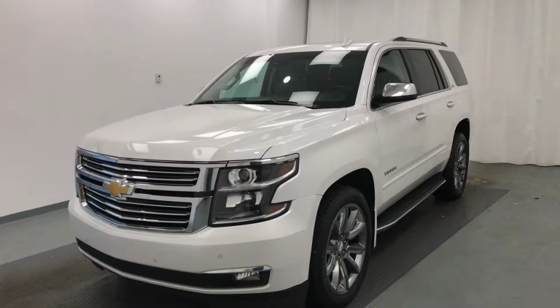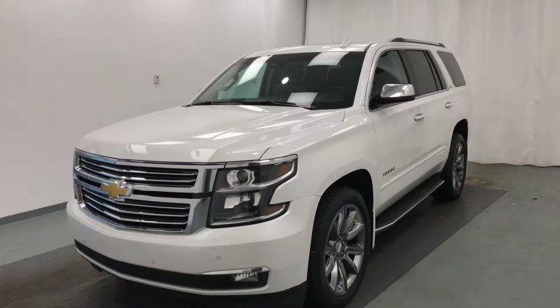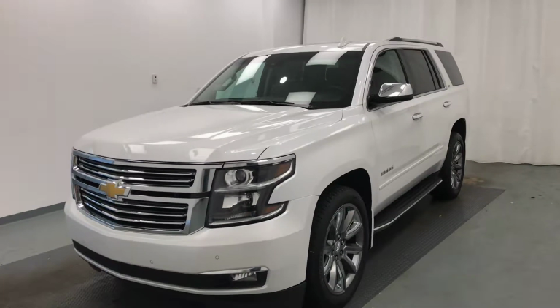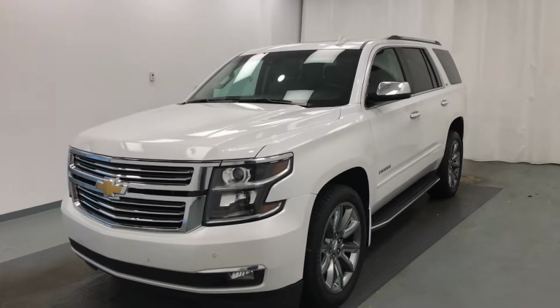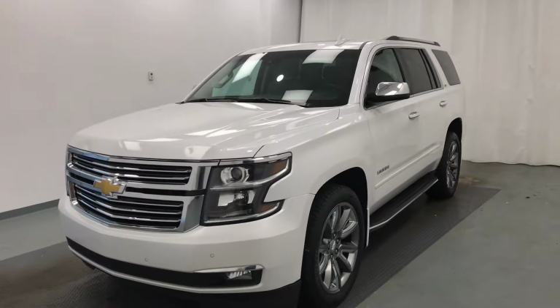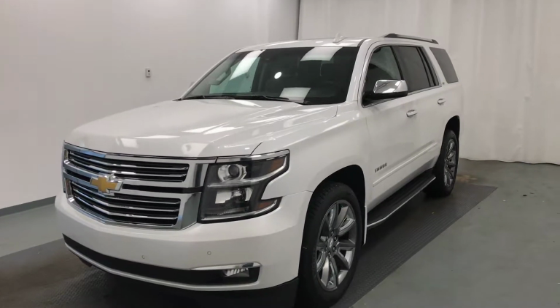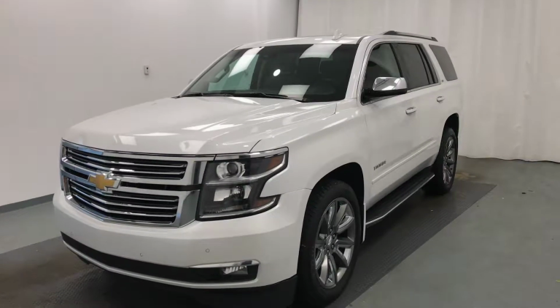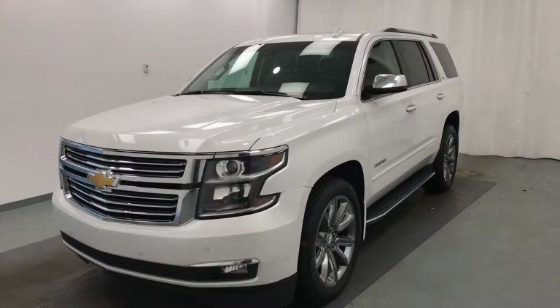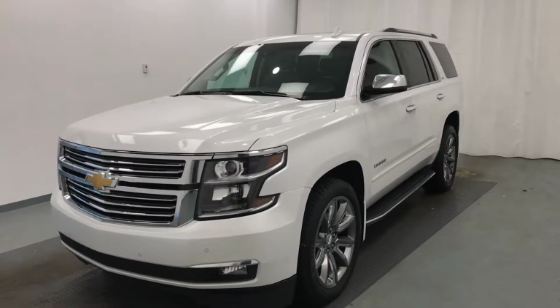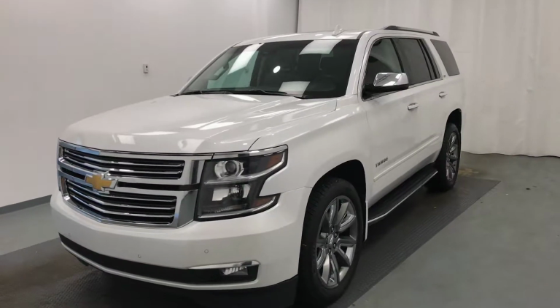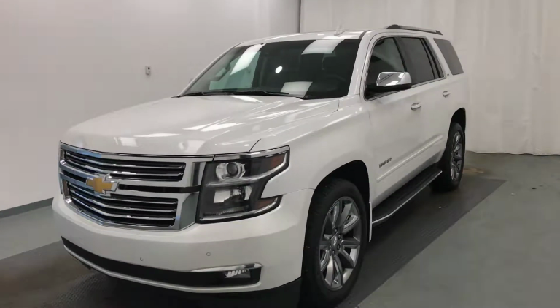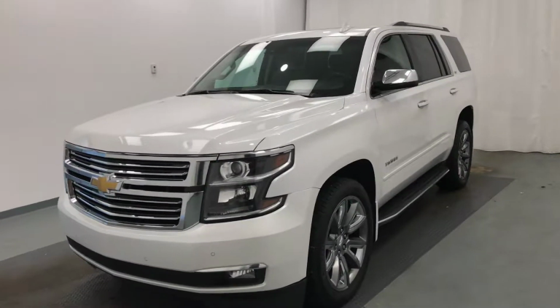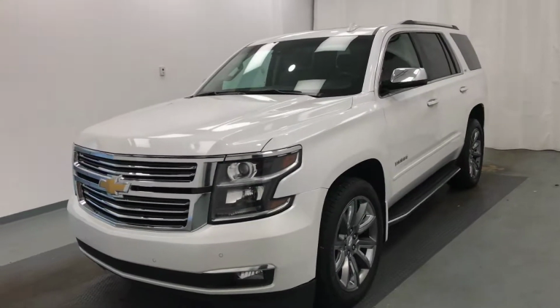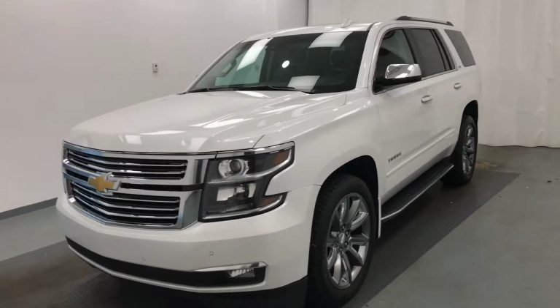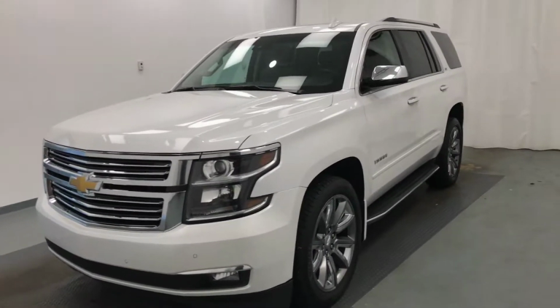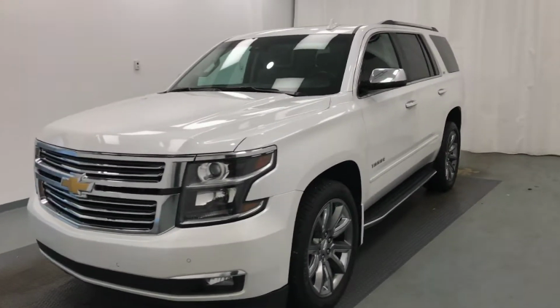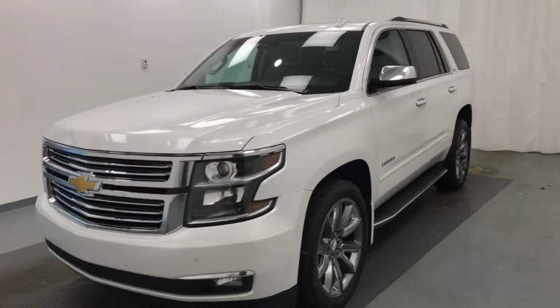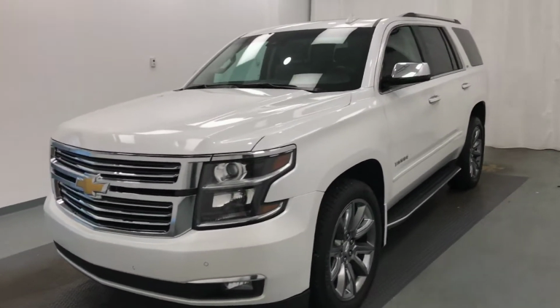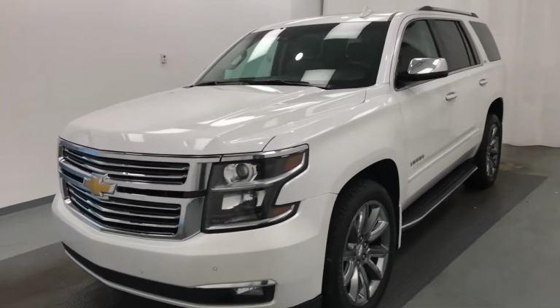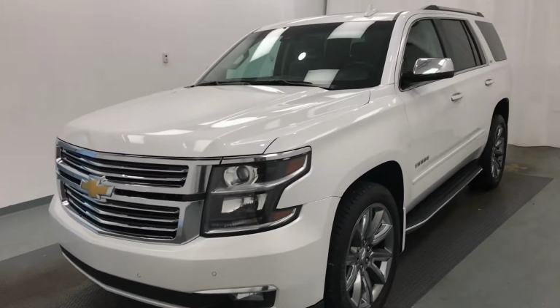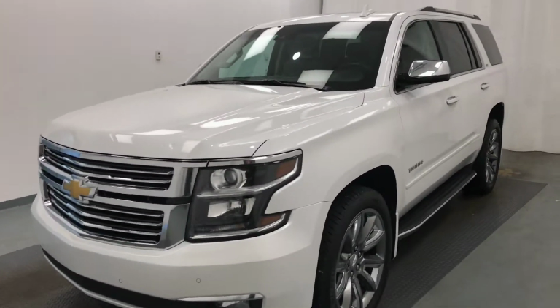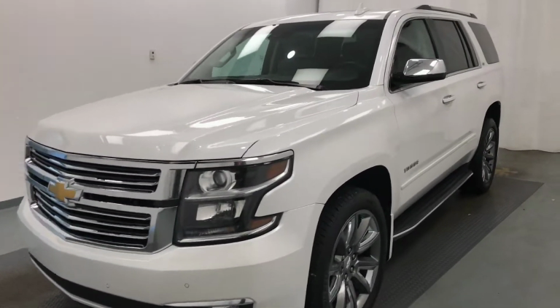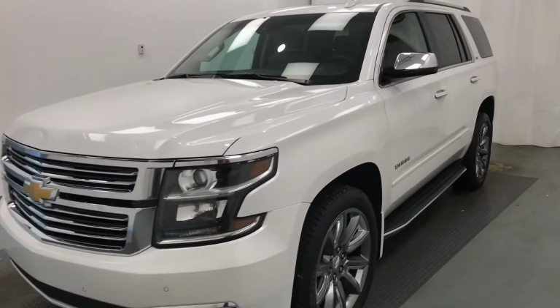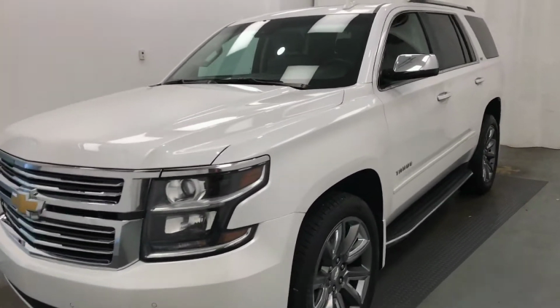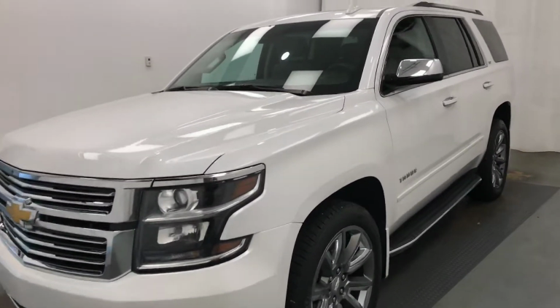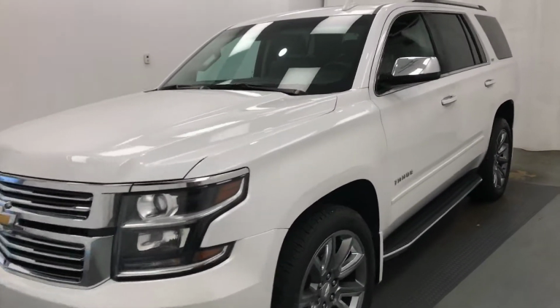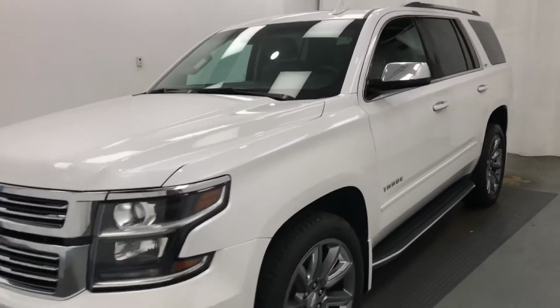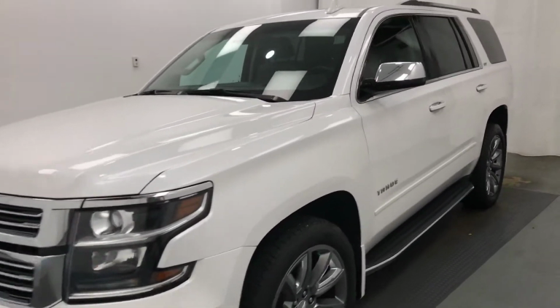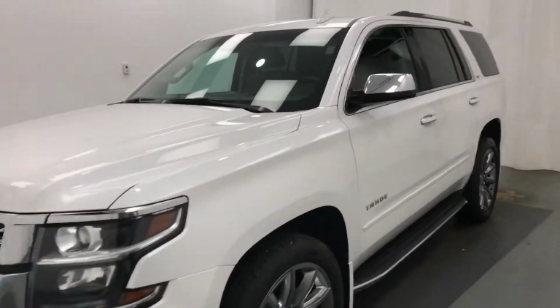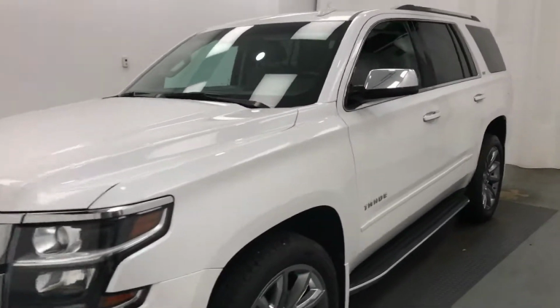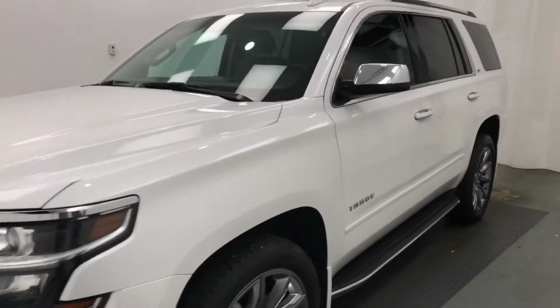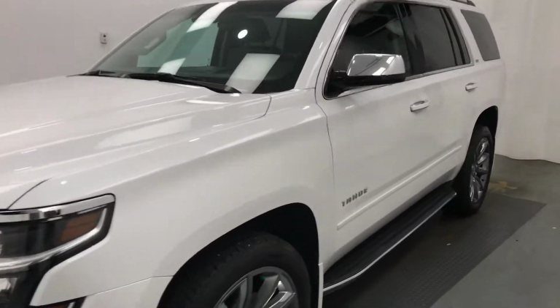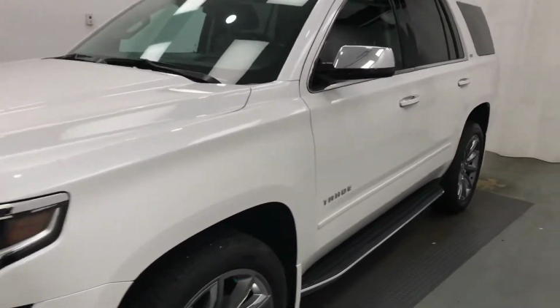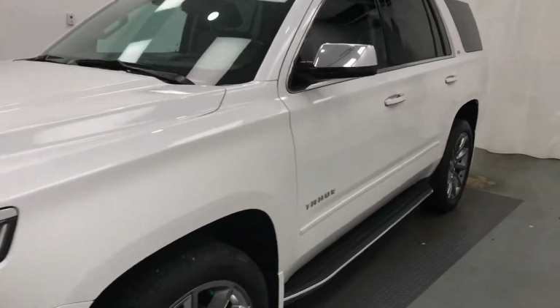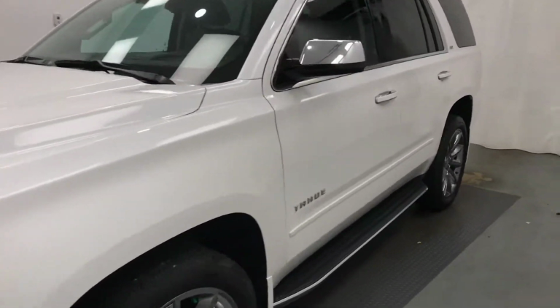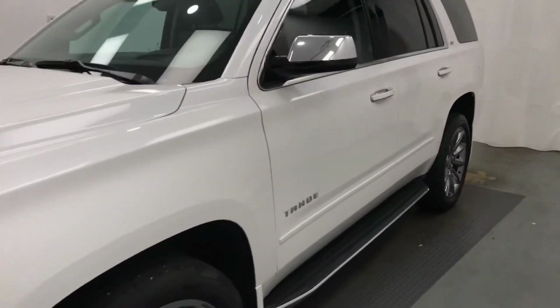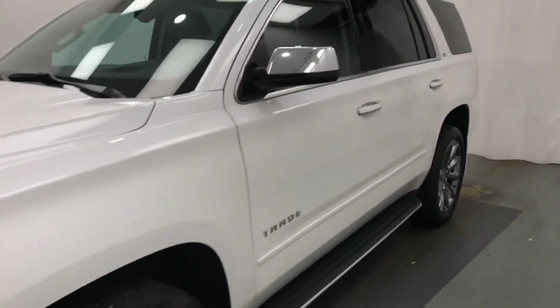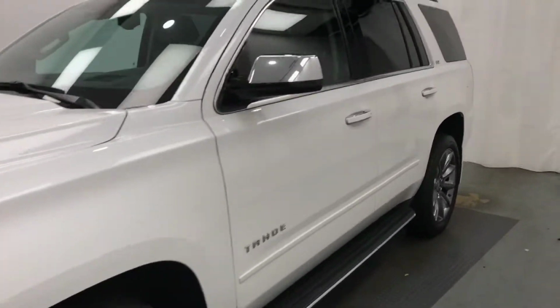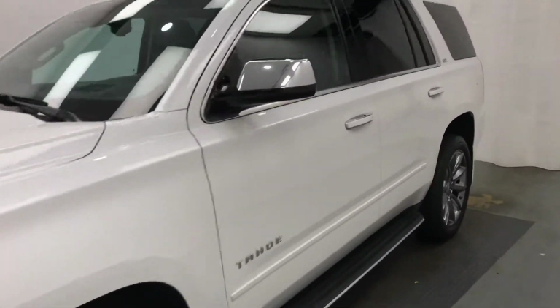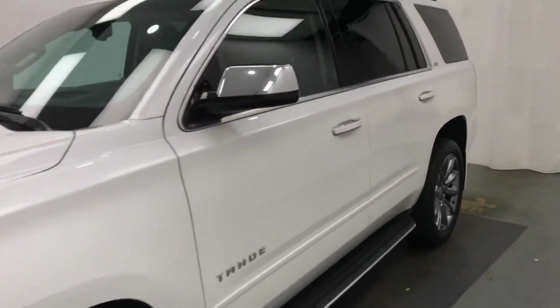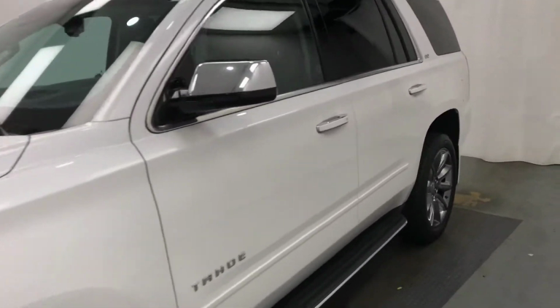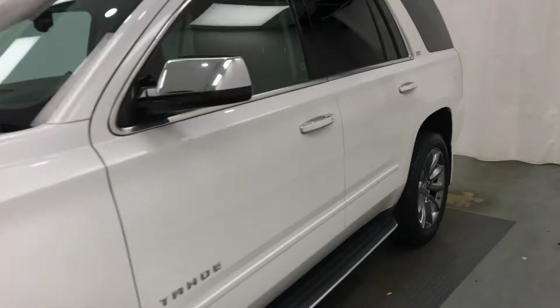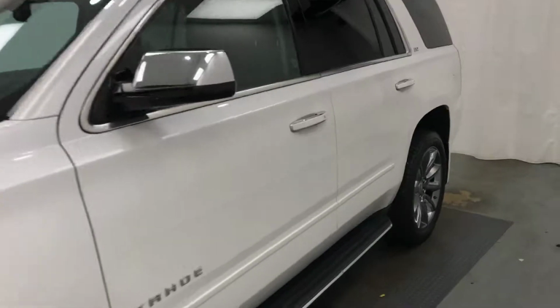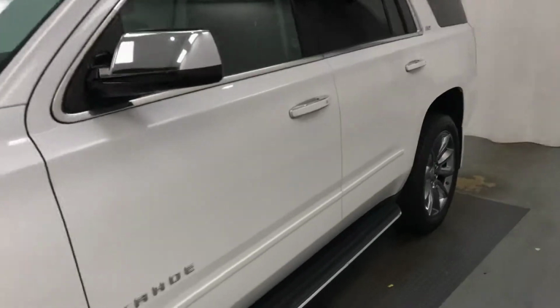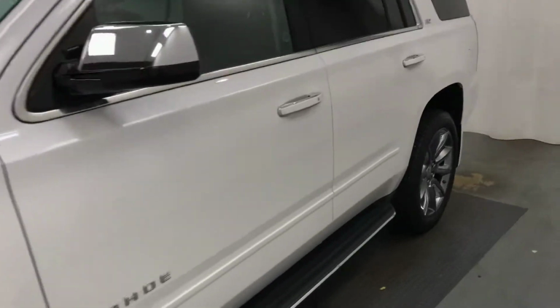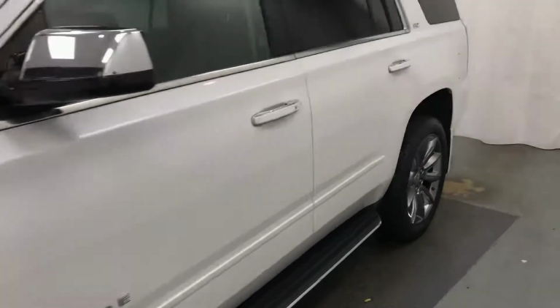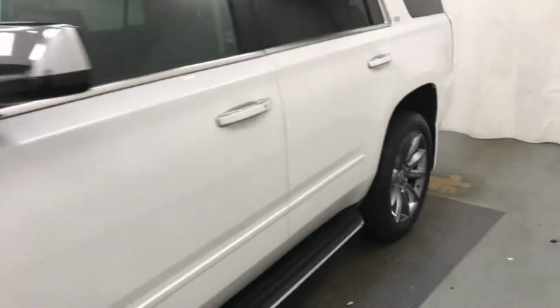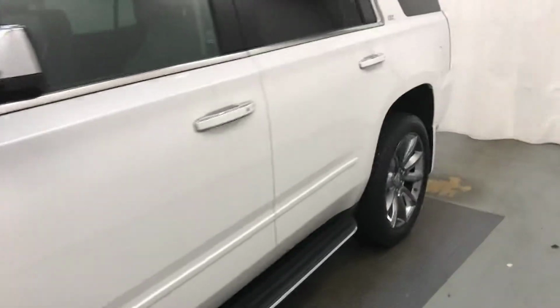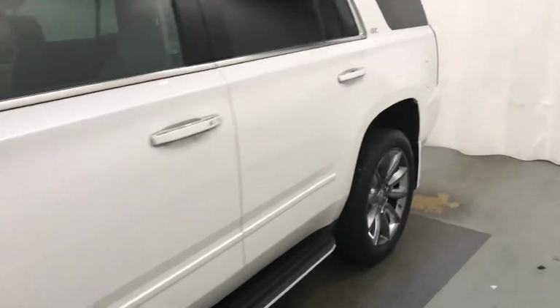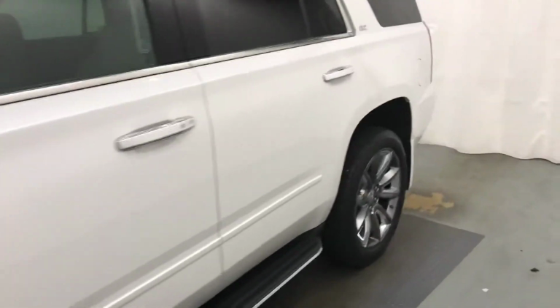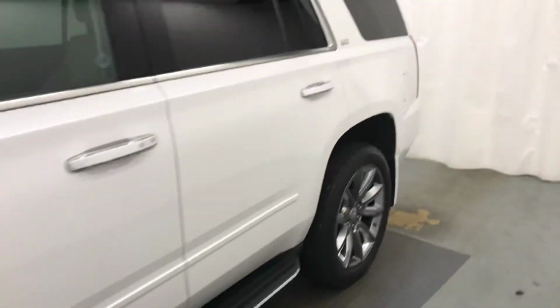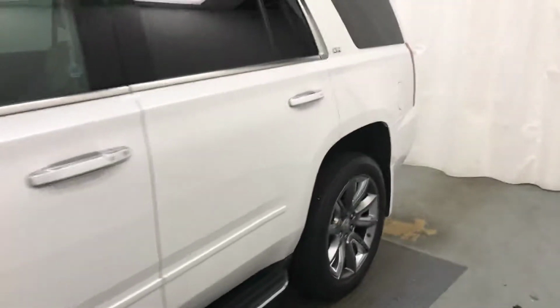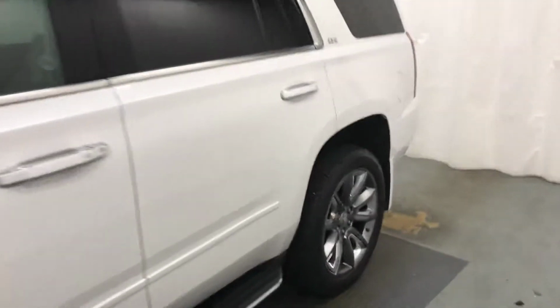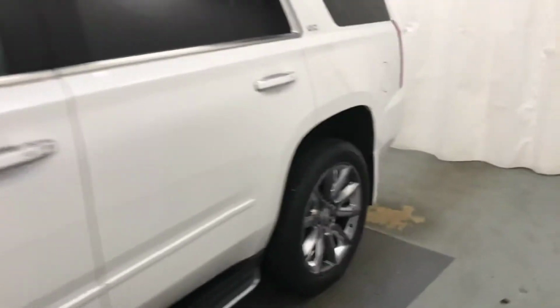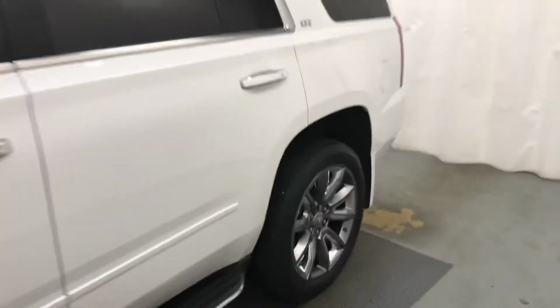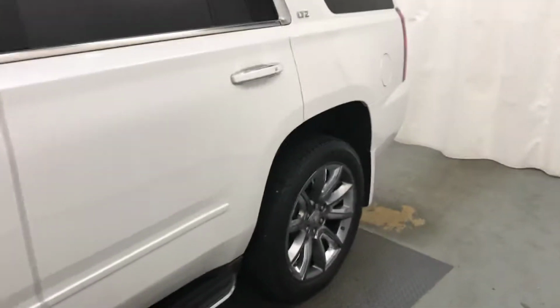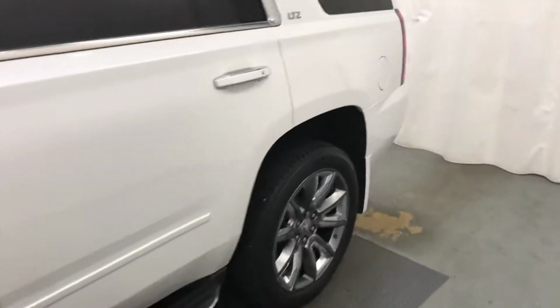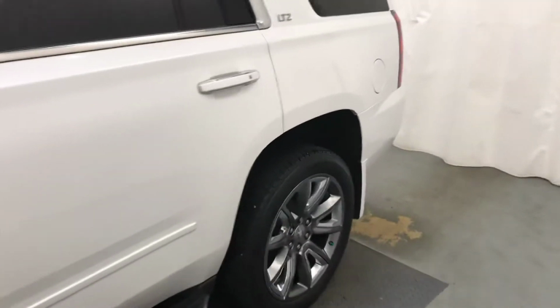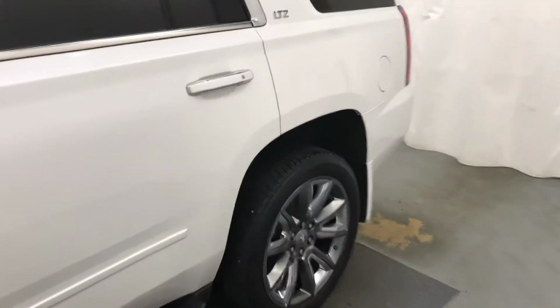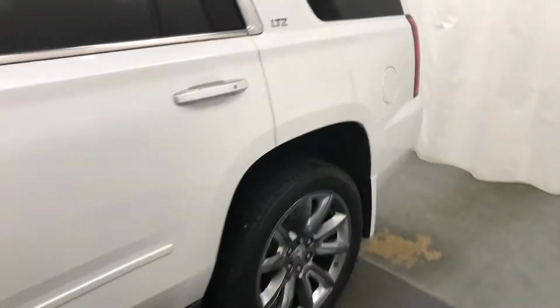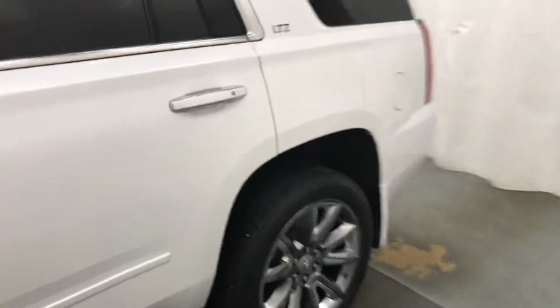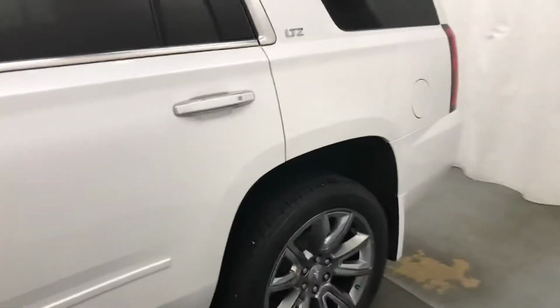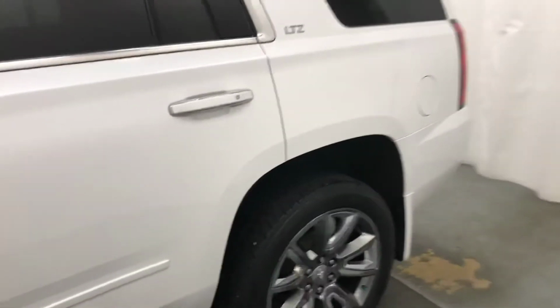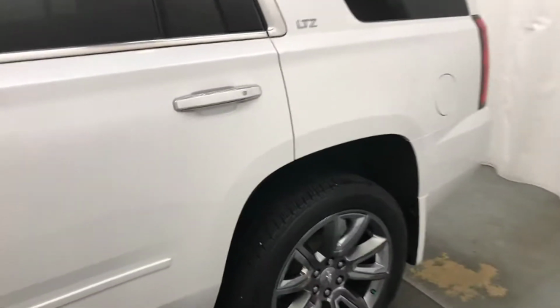This is stock number 195923, a 2016 Chevy Tahoe LTZ. Our exterior colour is white.